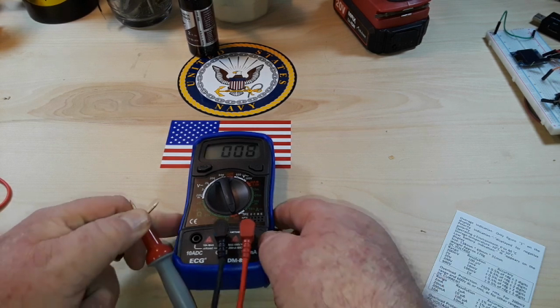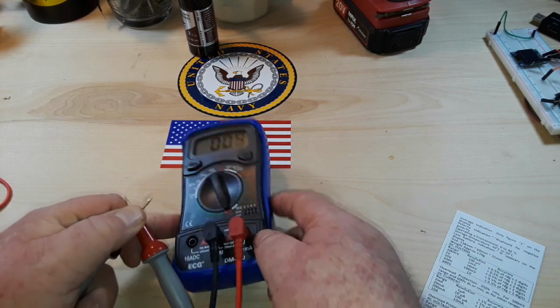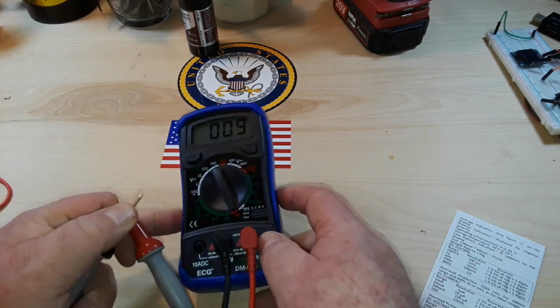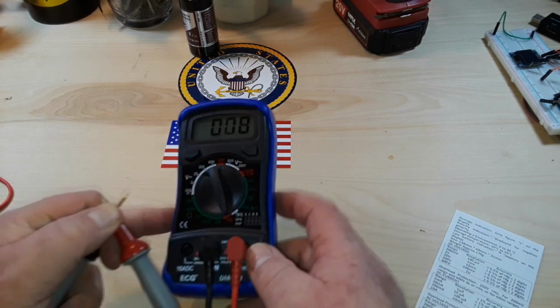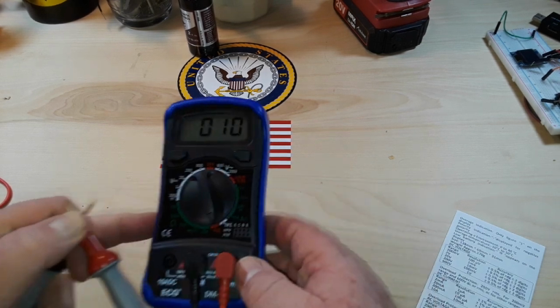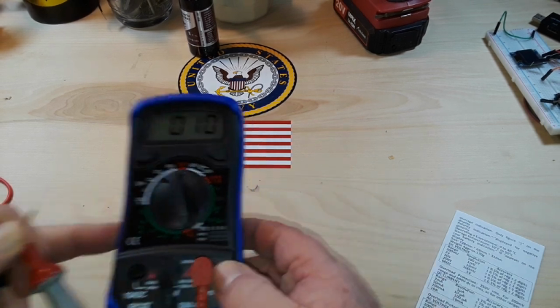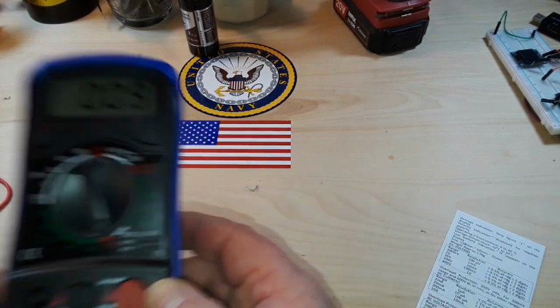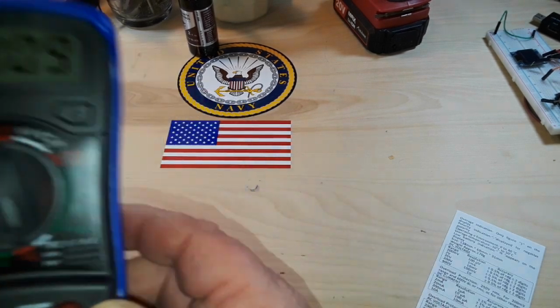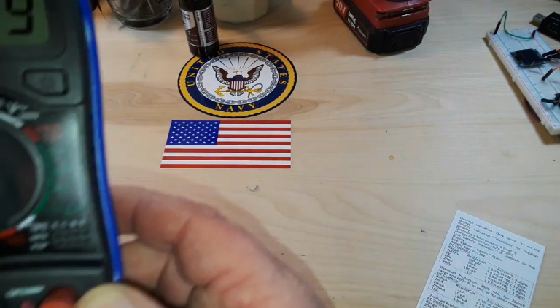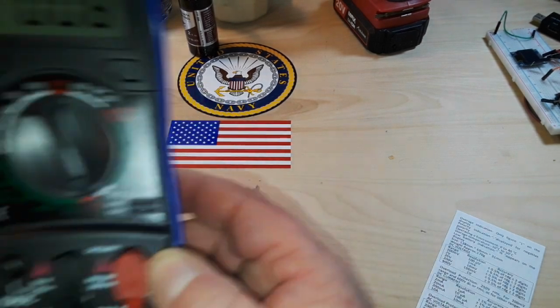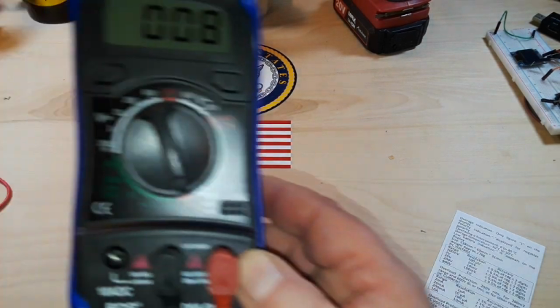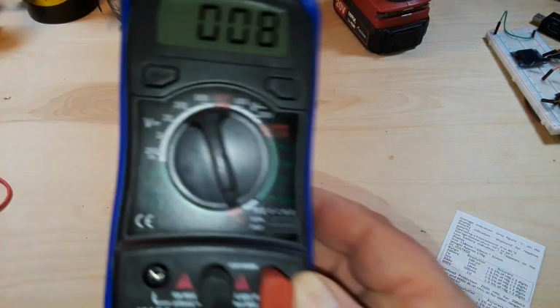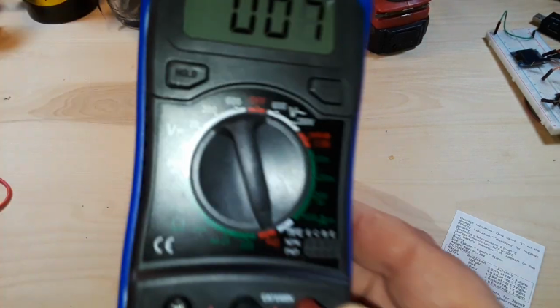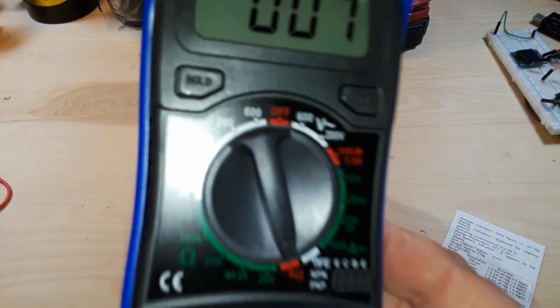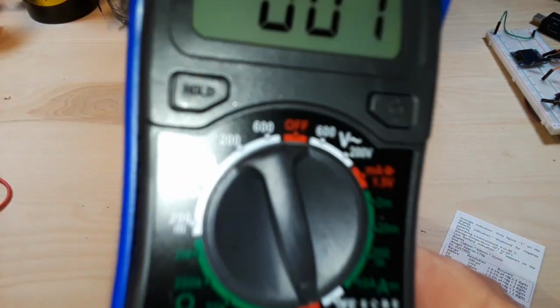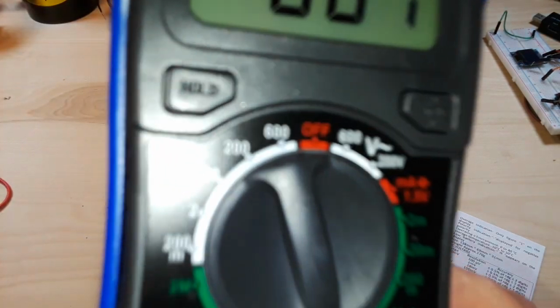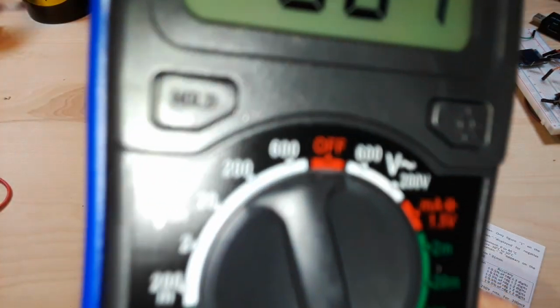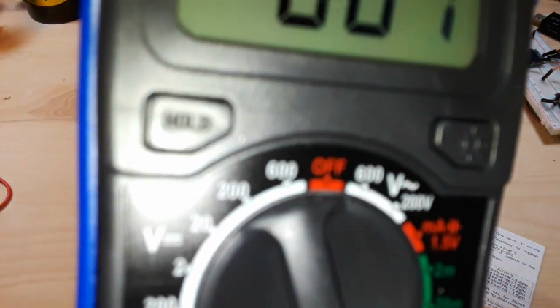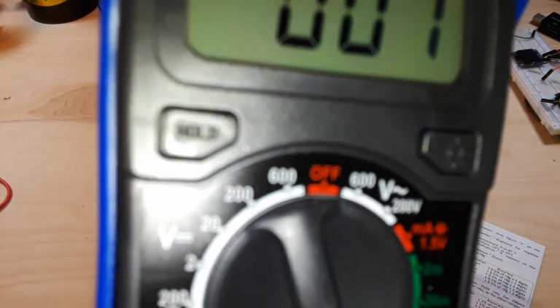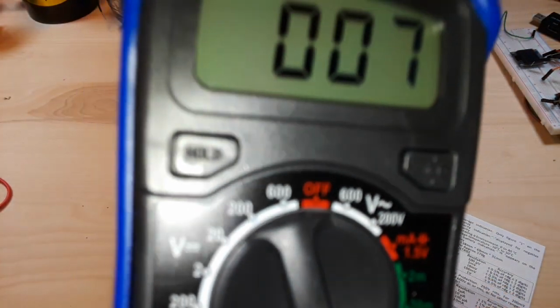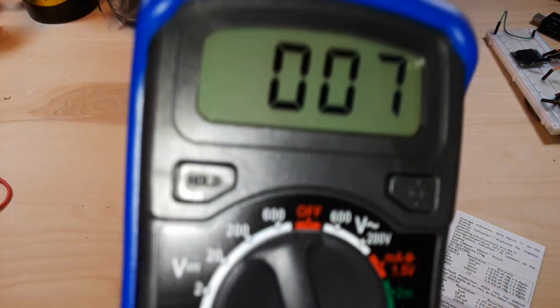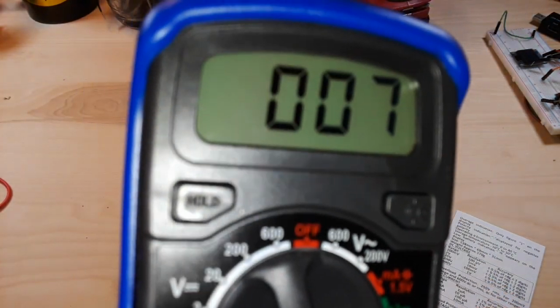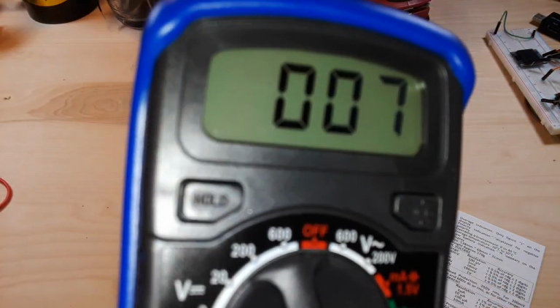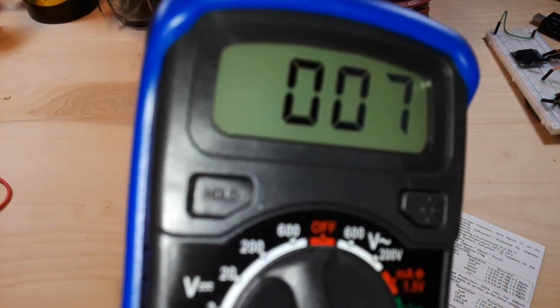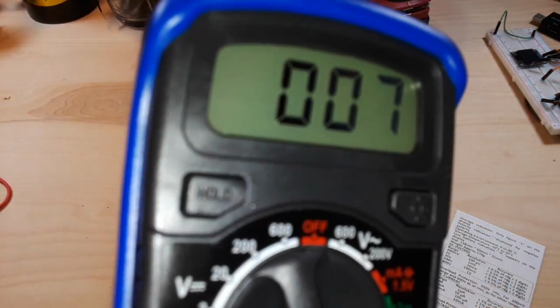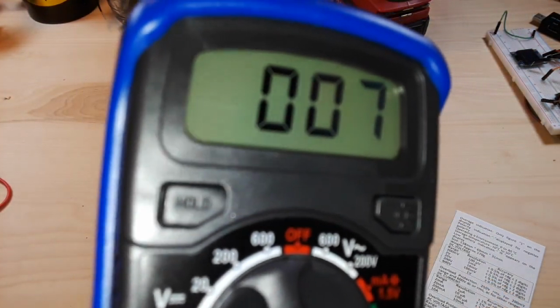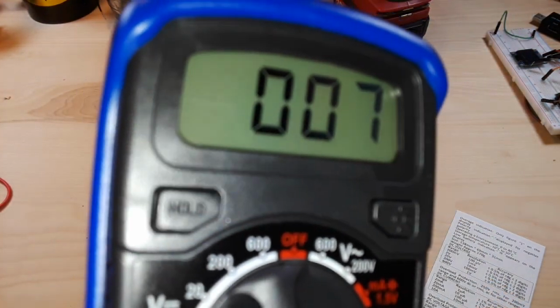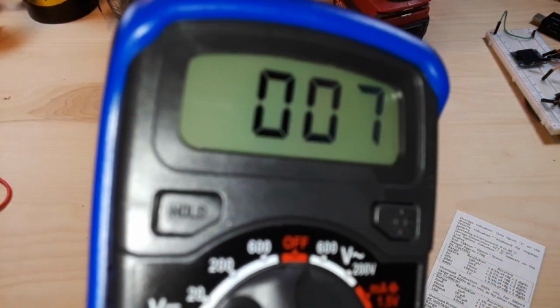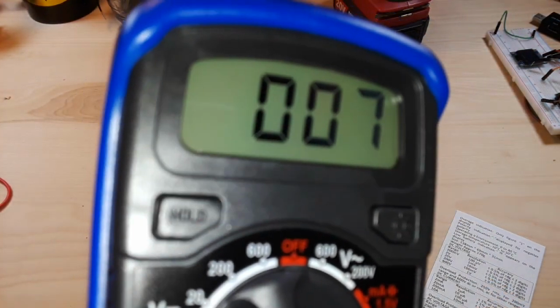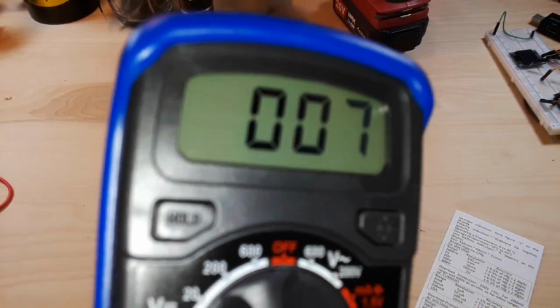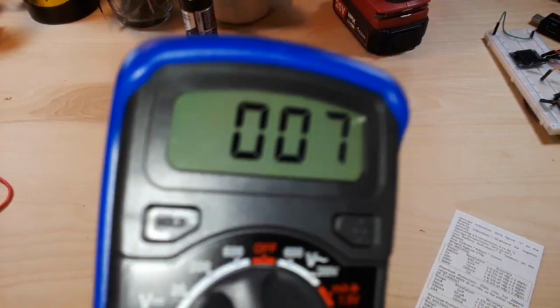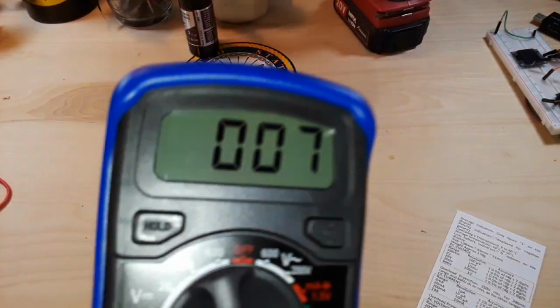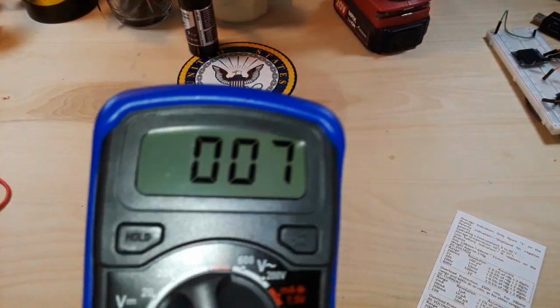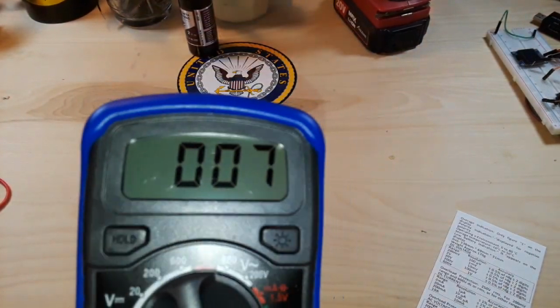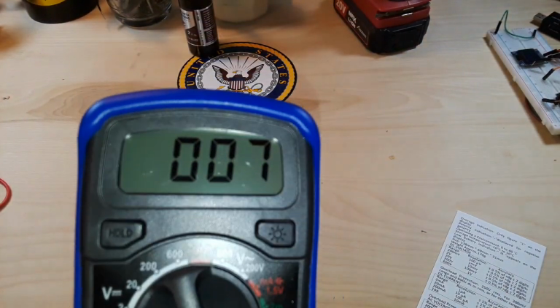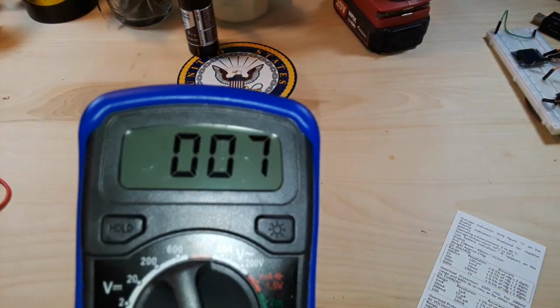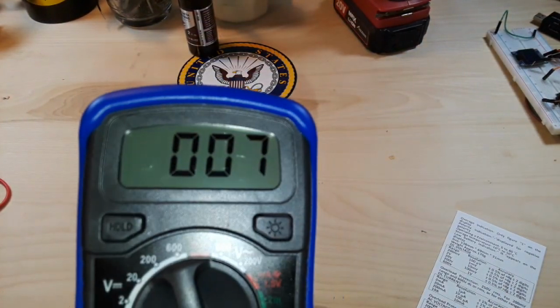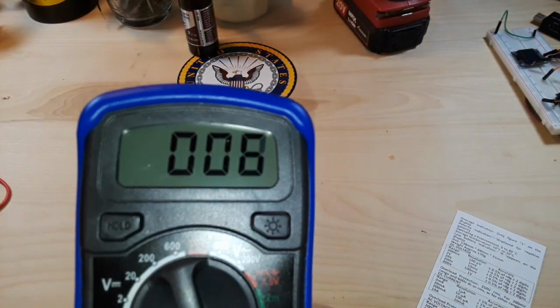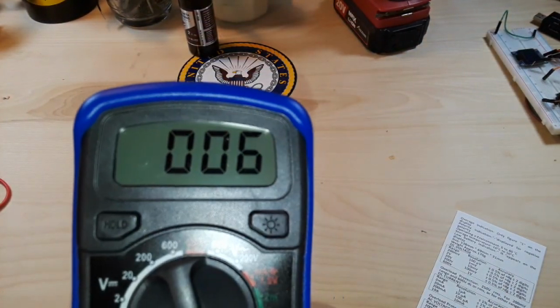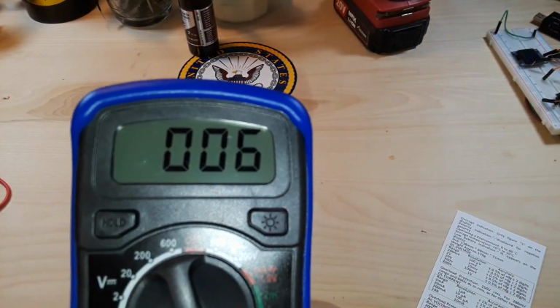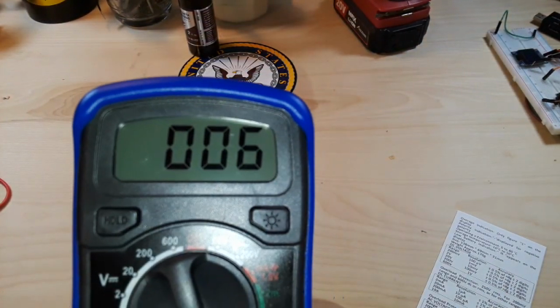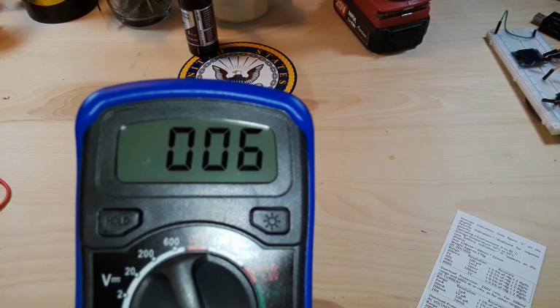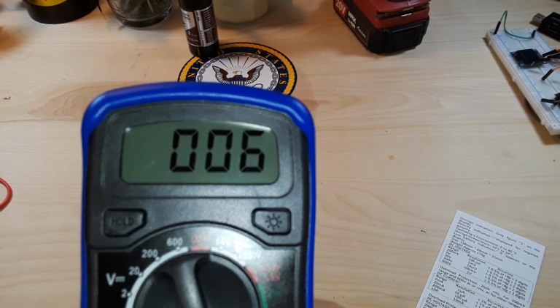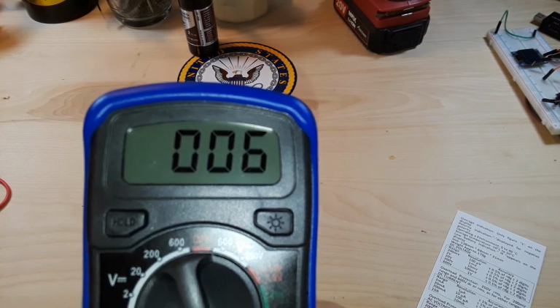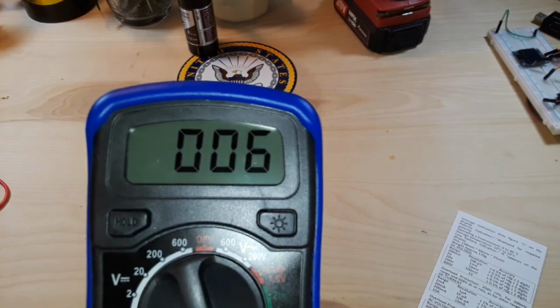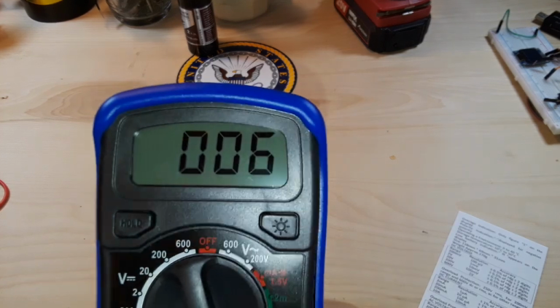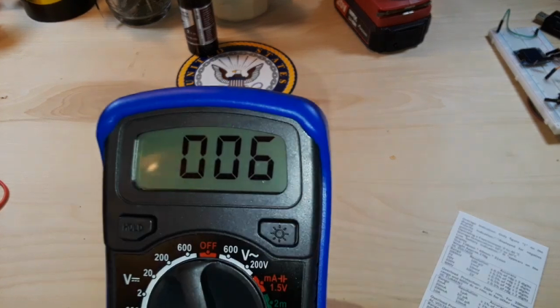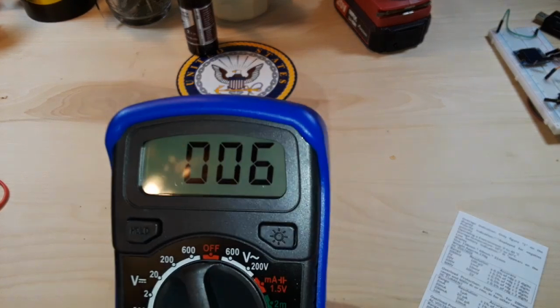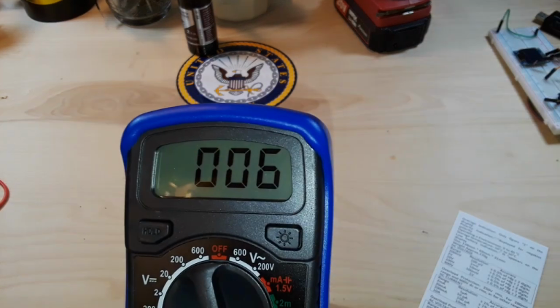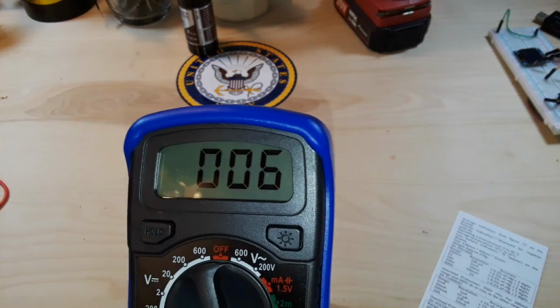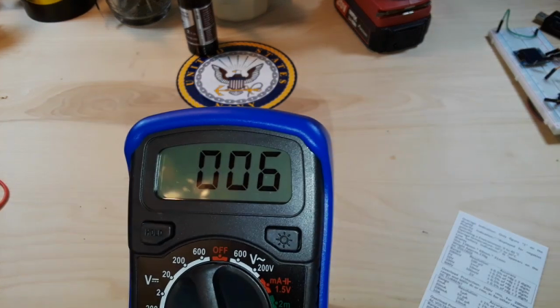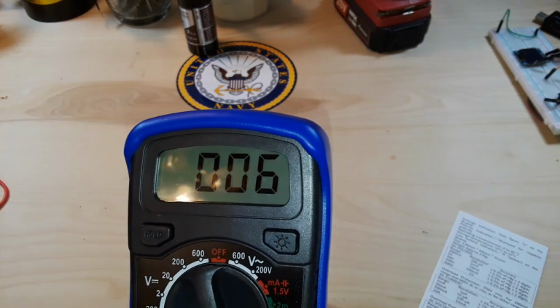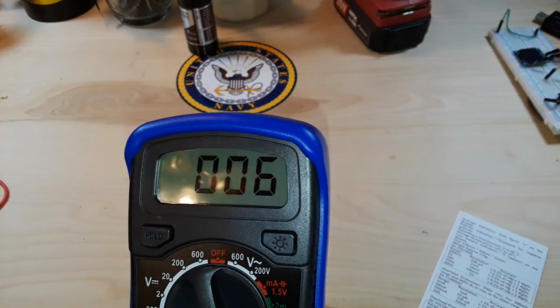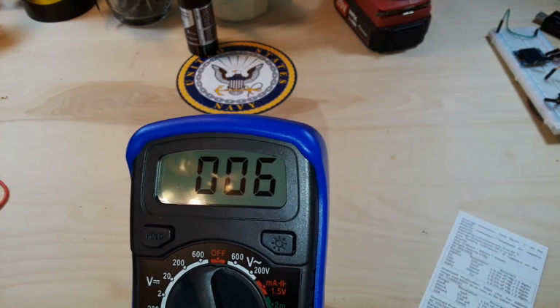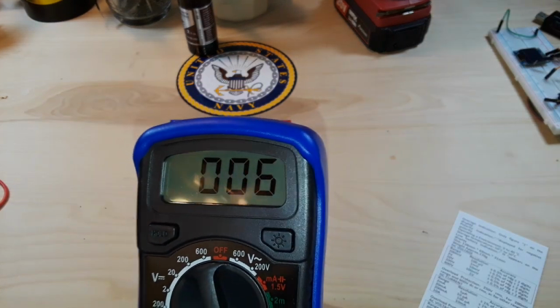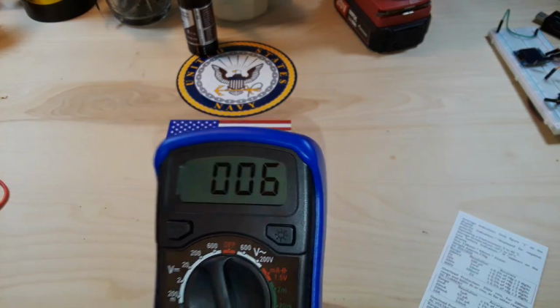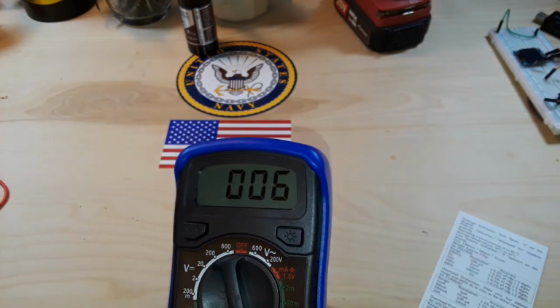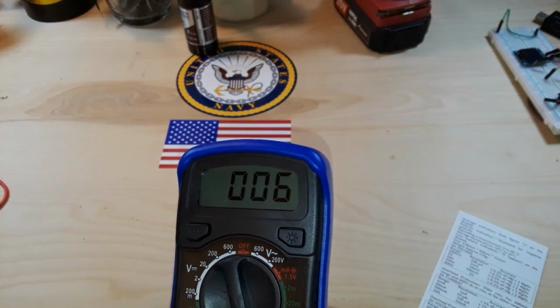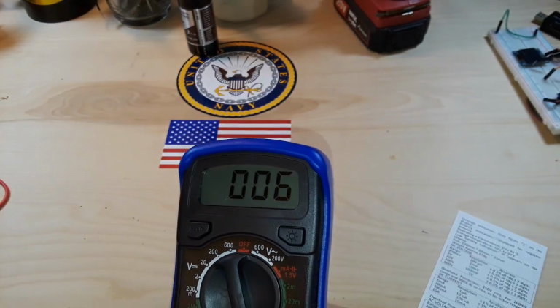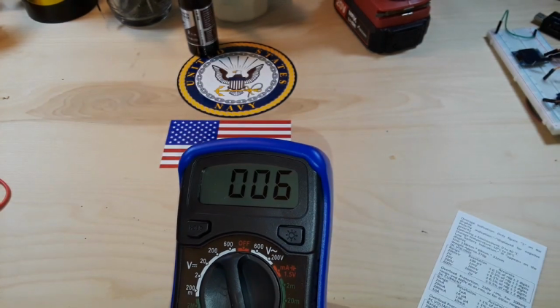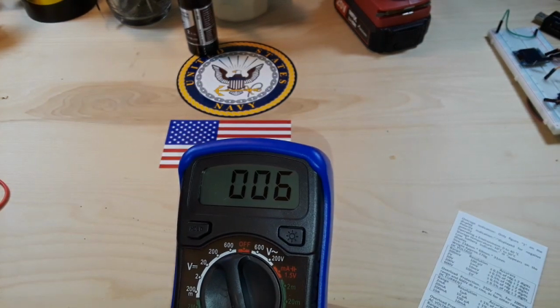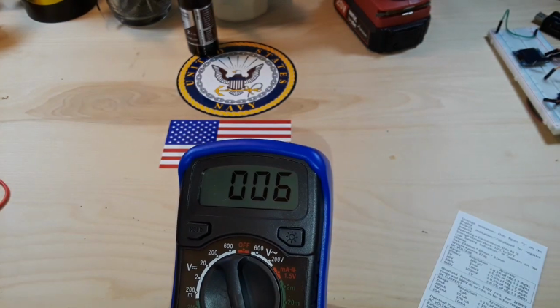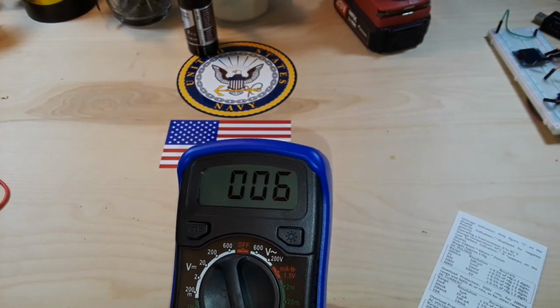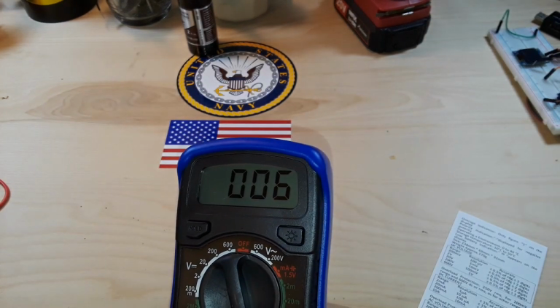All right, so we have a continuity setting down here. Let's see how it does. I don't even hear anything — oh there it is. That is so soft I can hardly hear it.